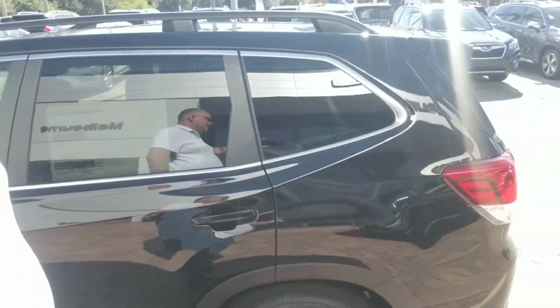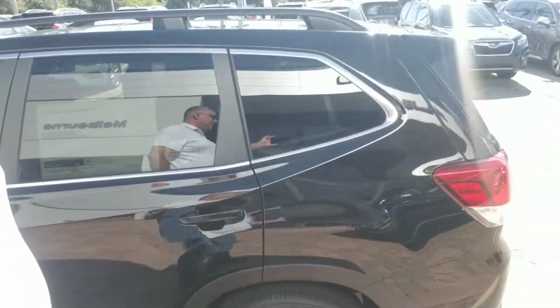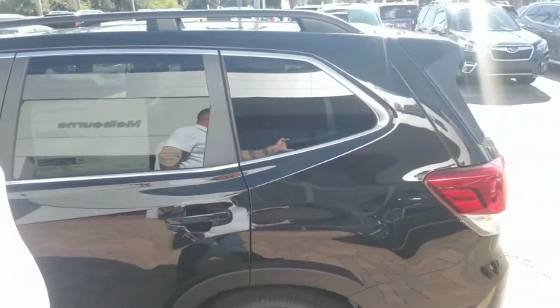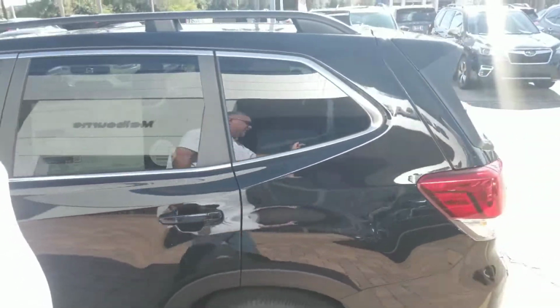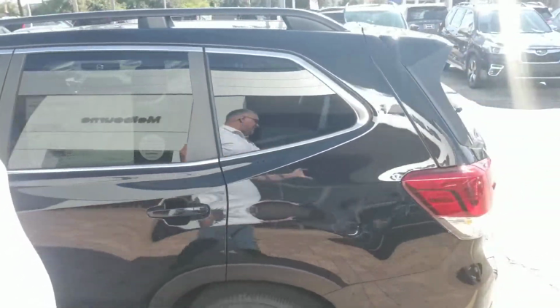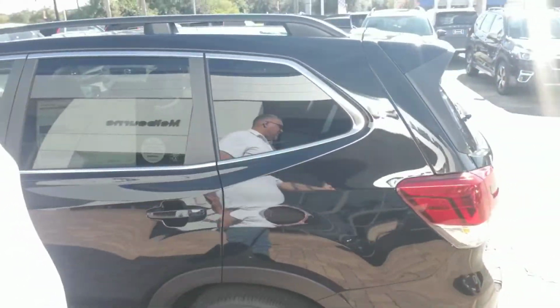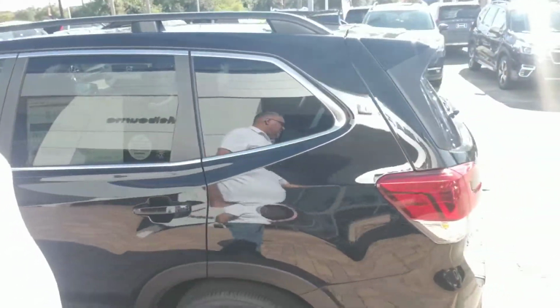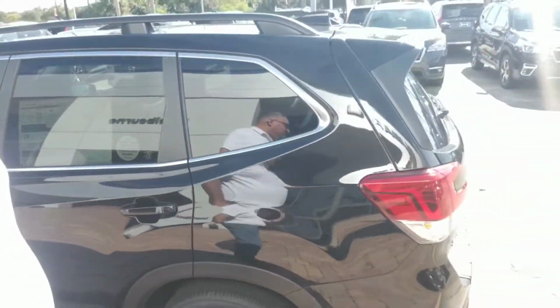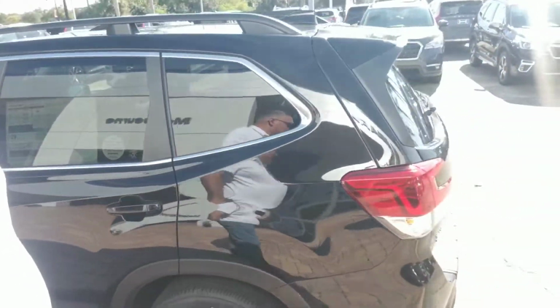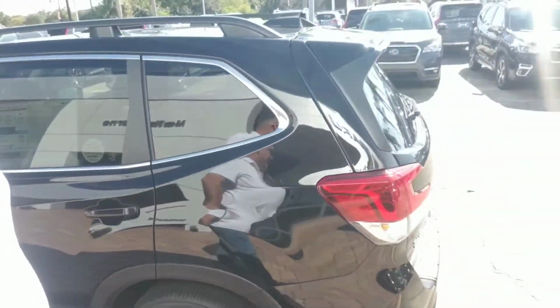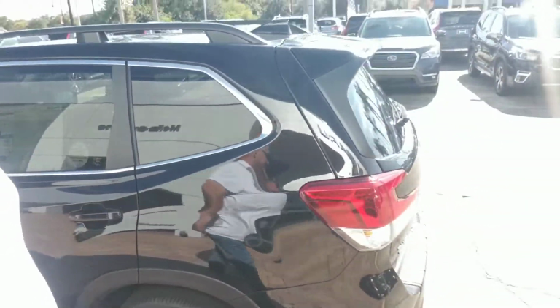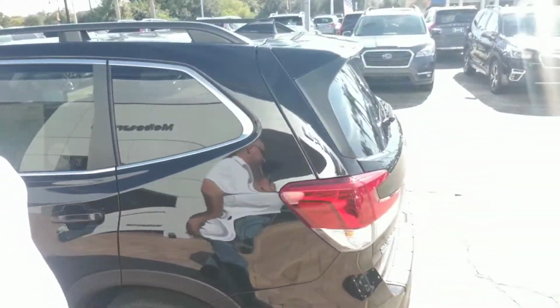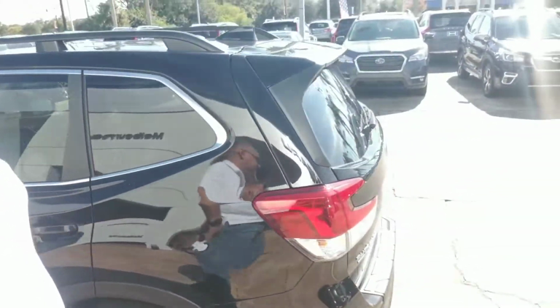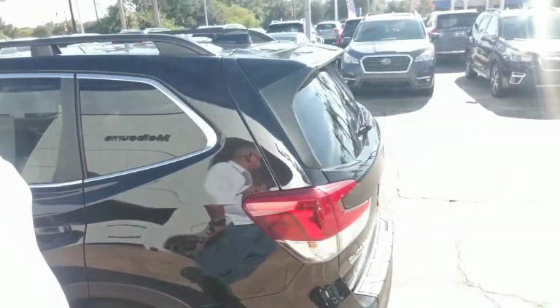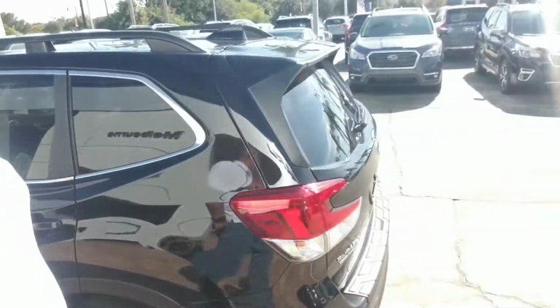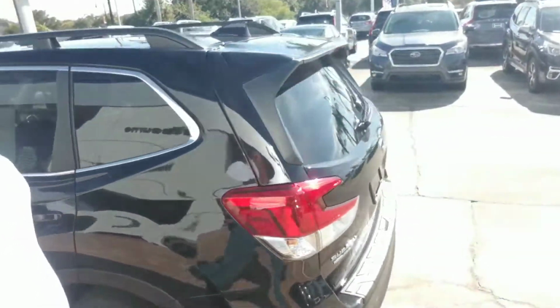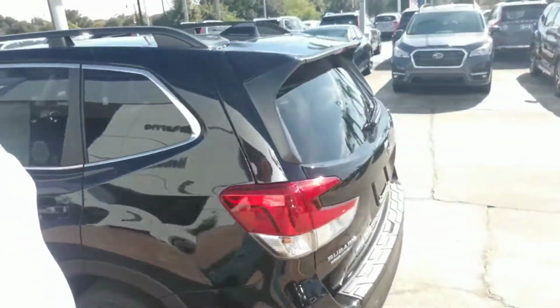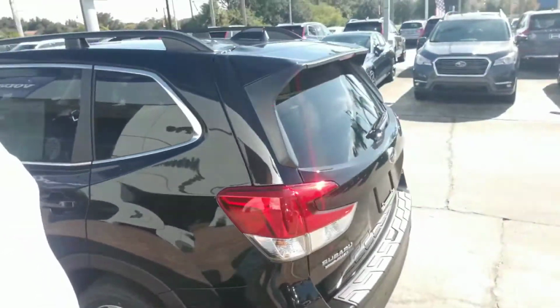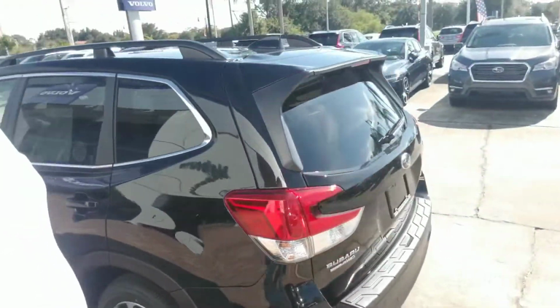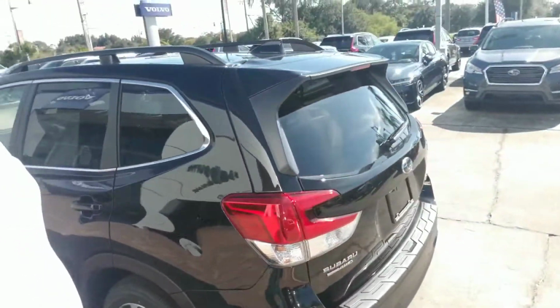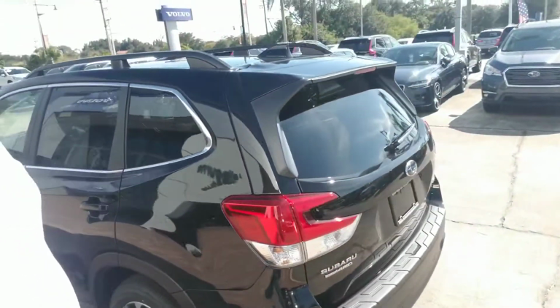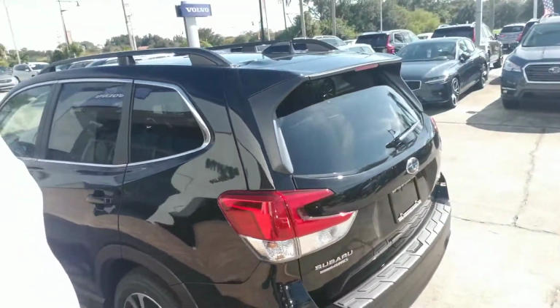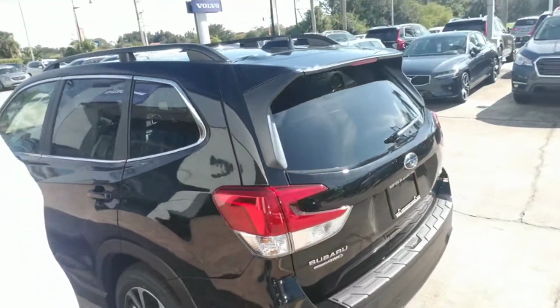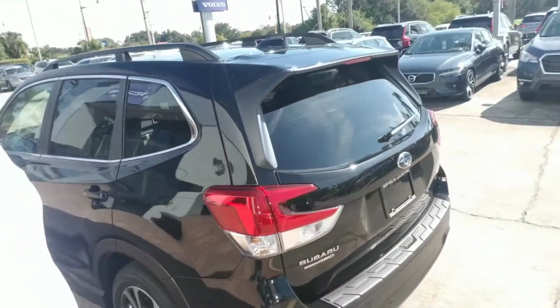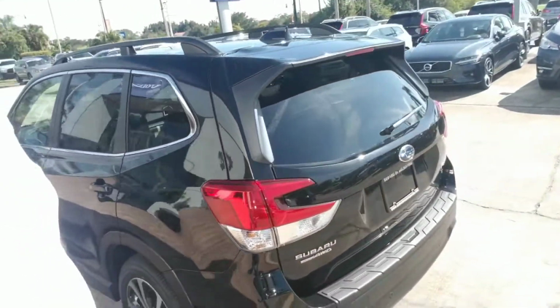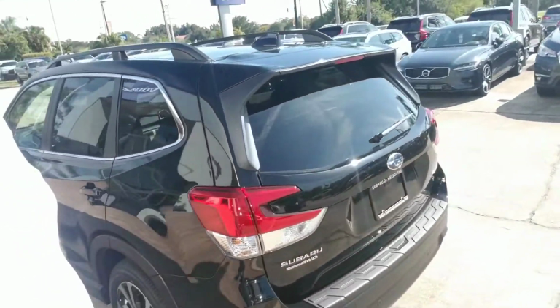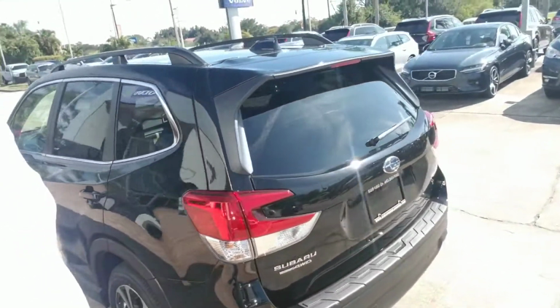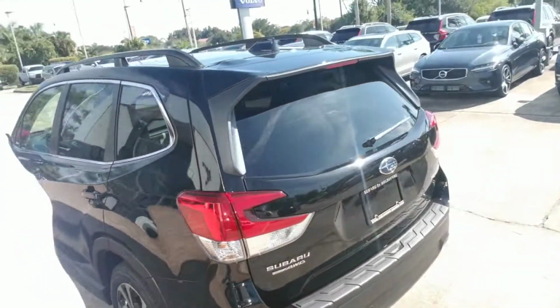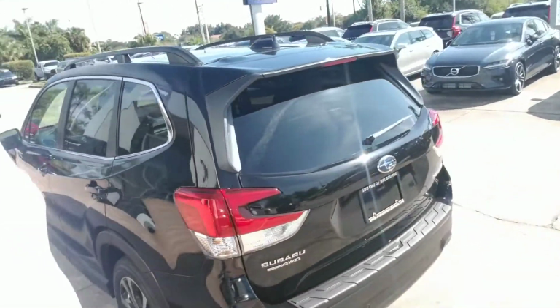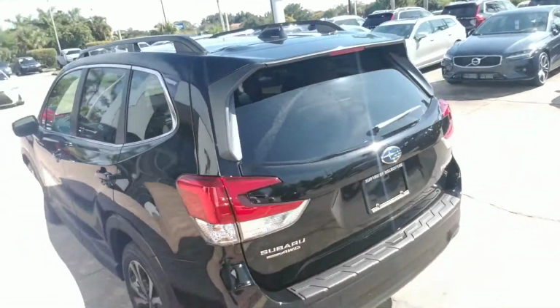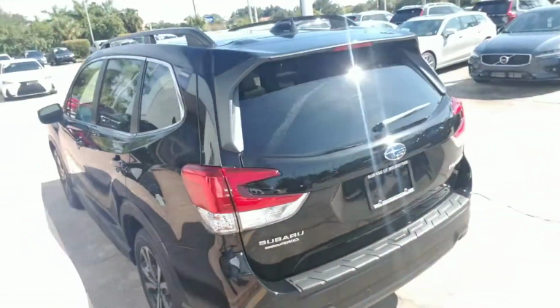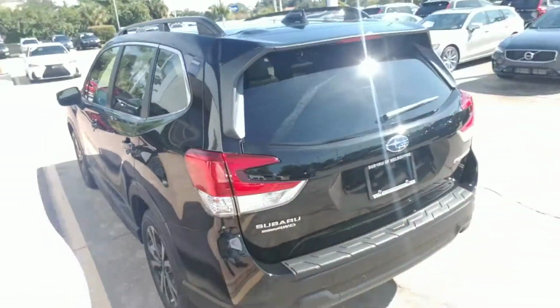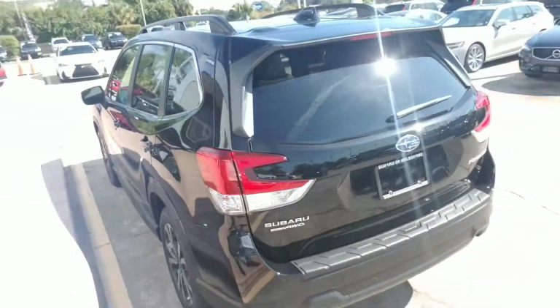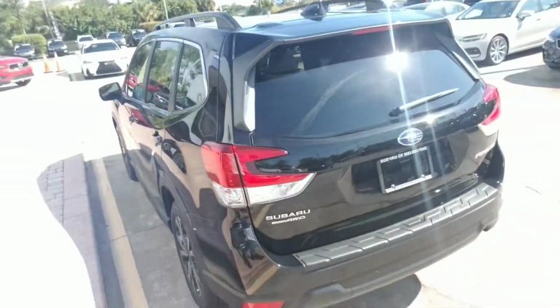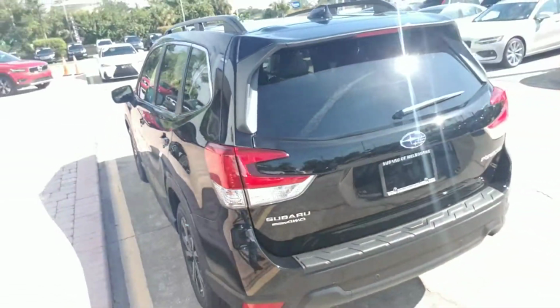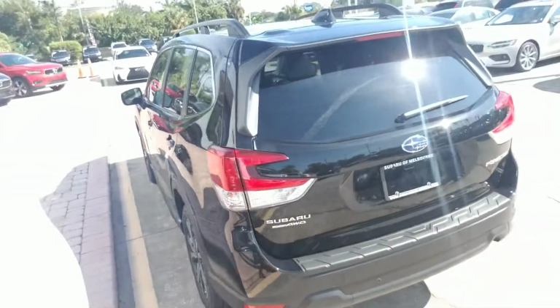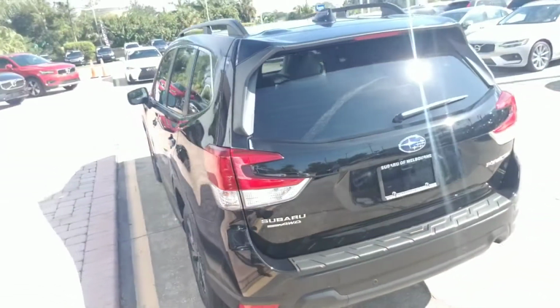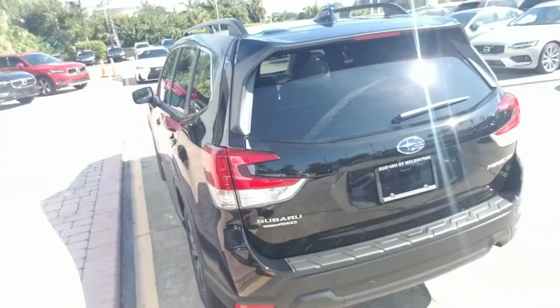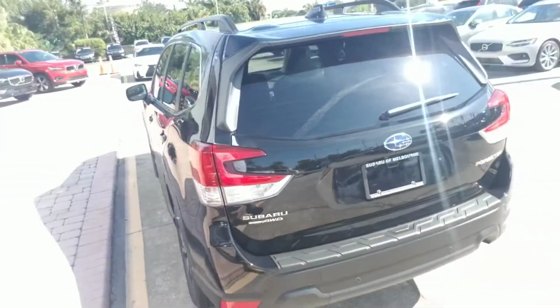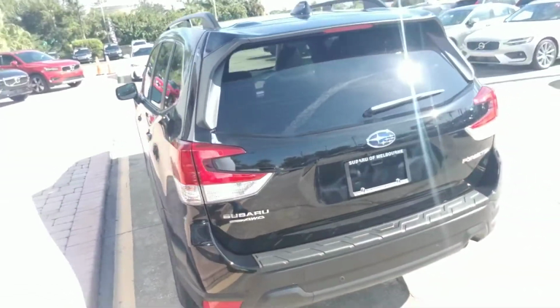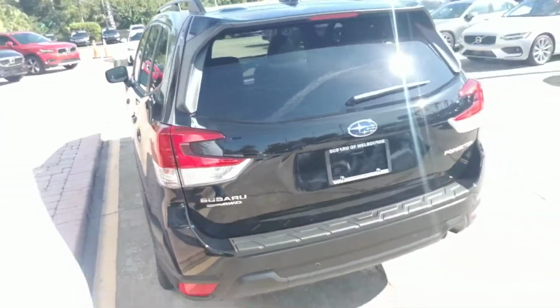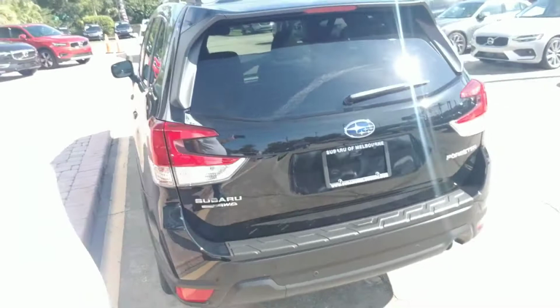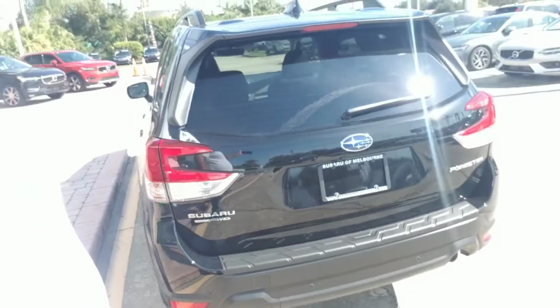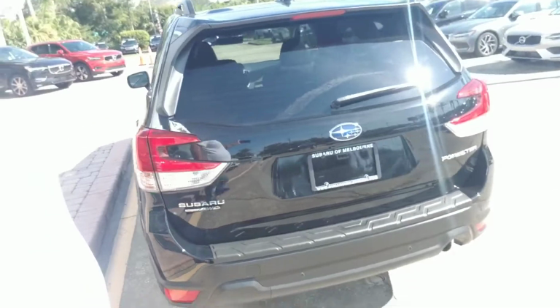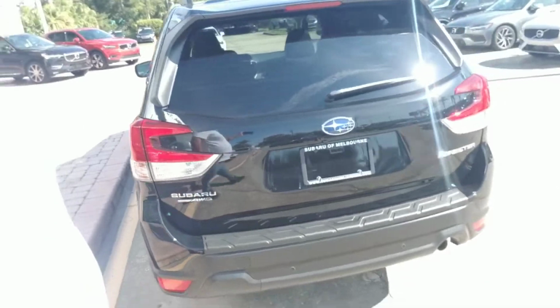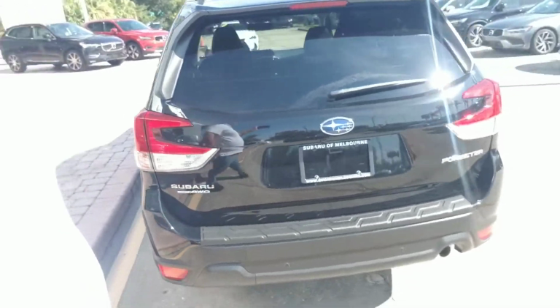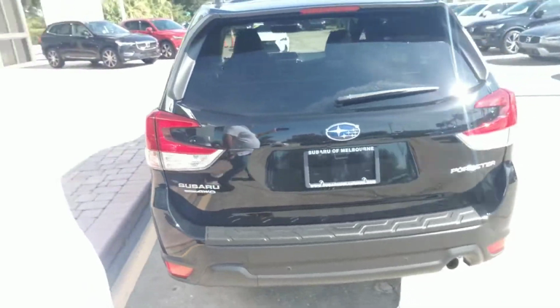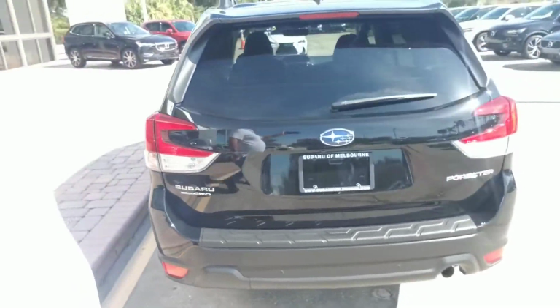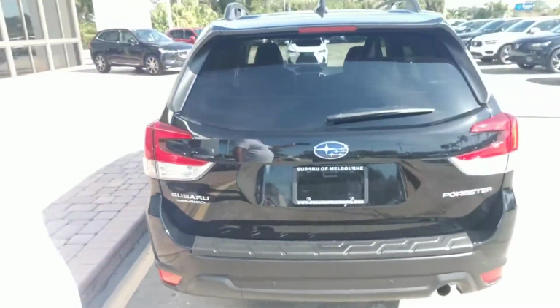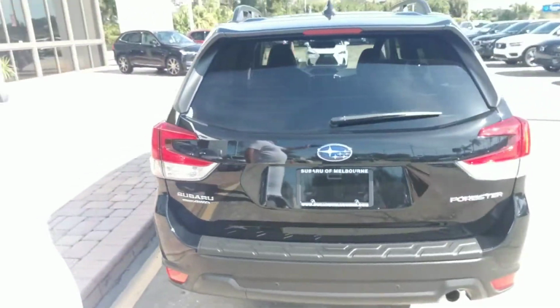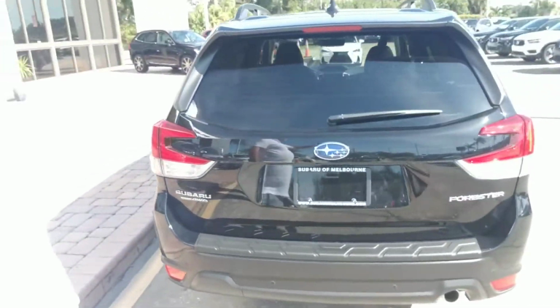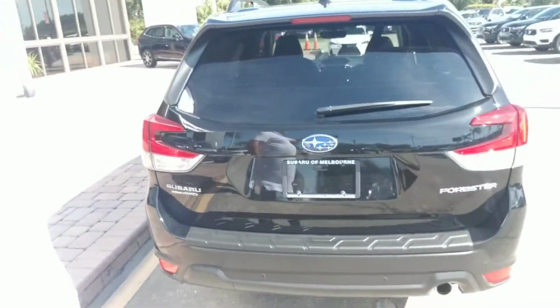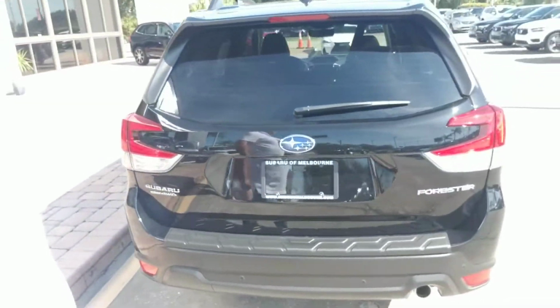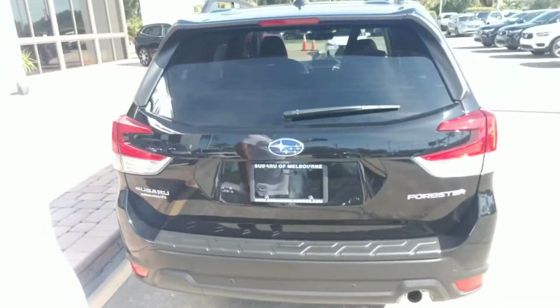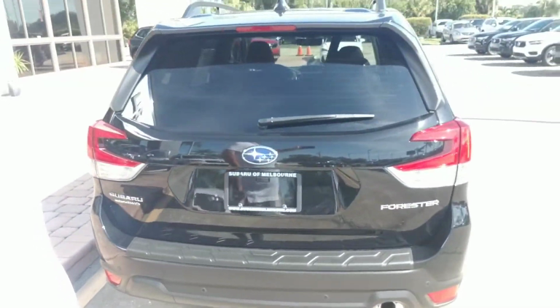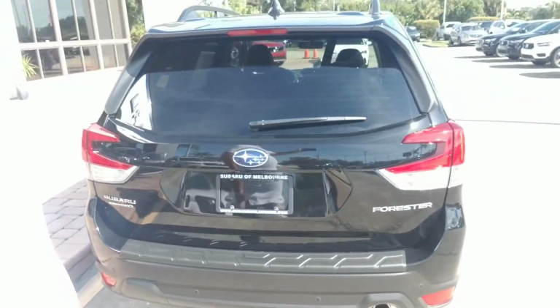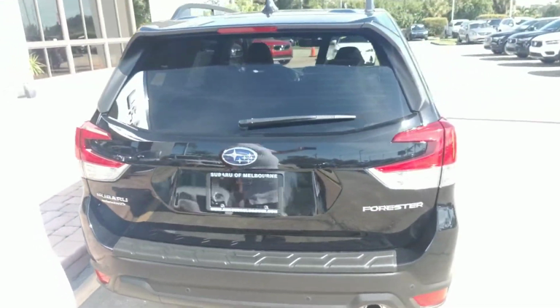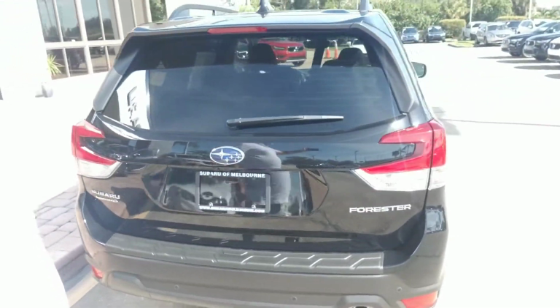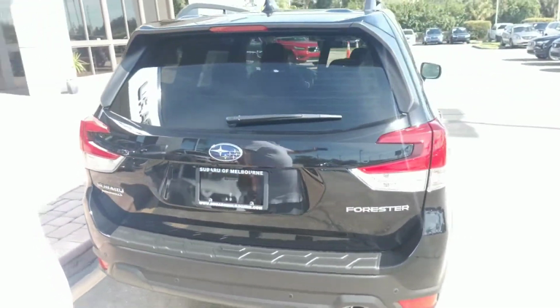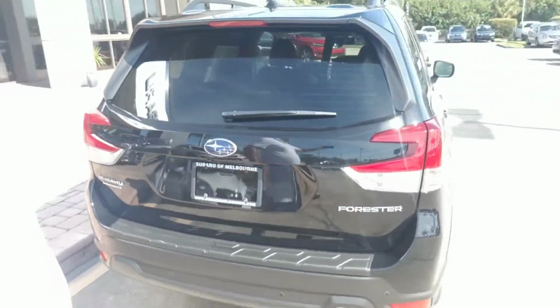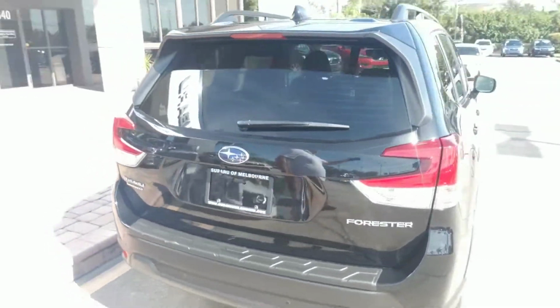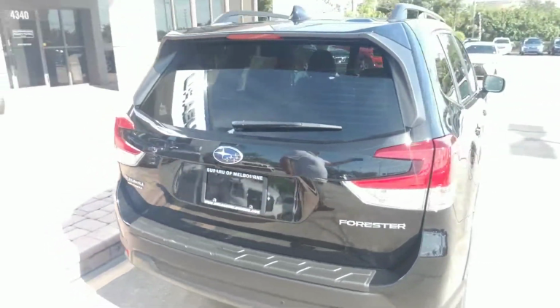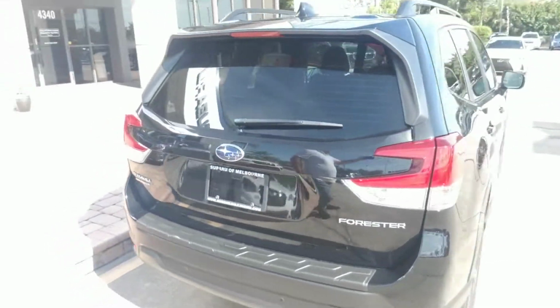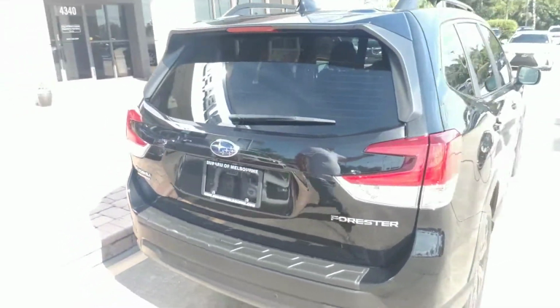We'll make our way all the way around this vehicle. On the backside, you've got a power liftgate with ease of access into a very spacious cargo area.